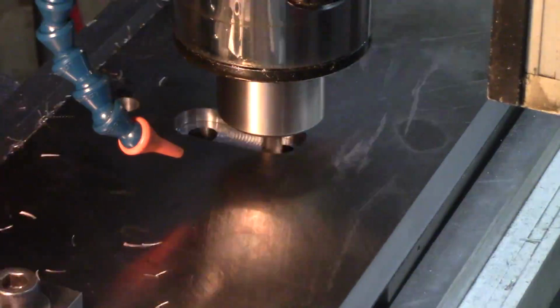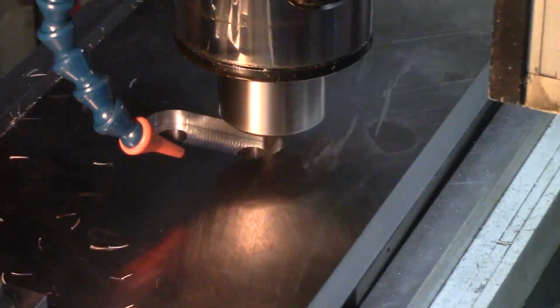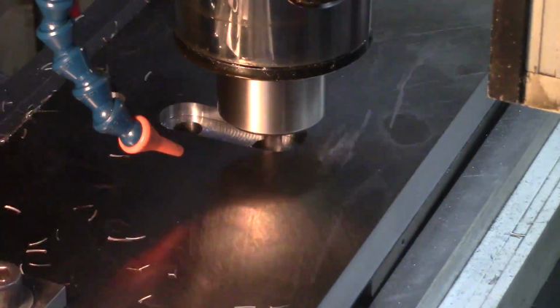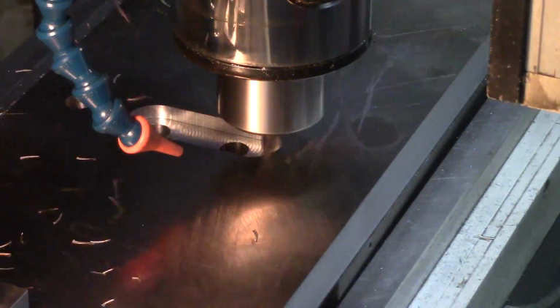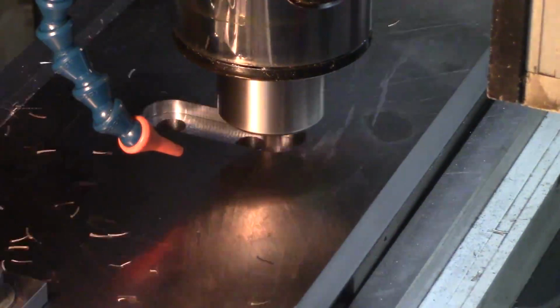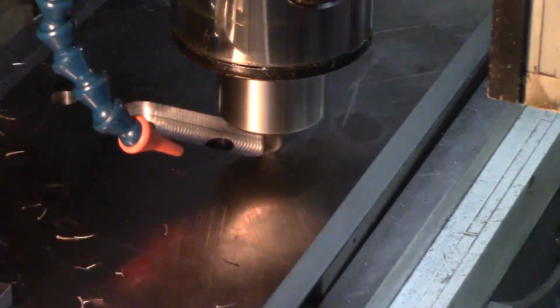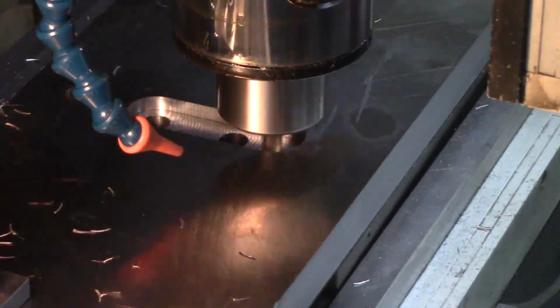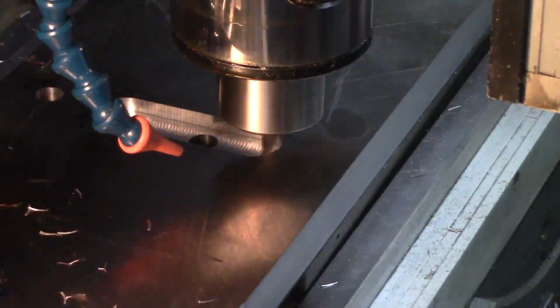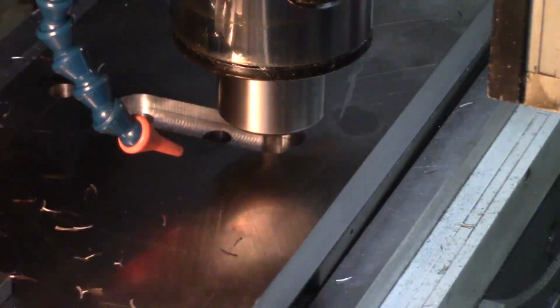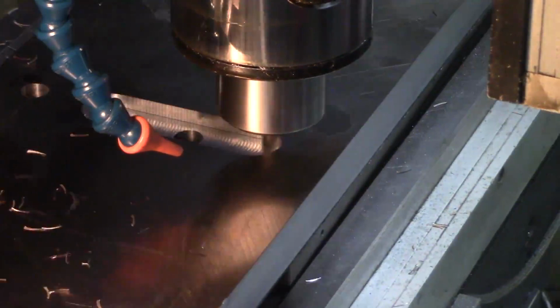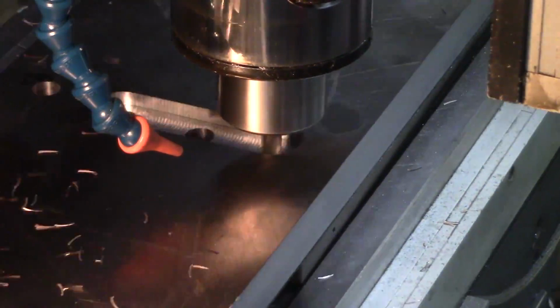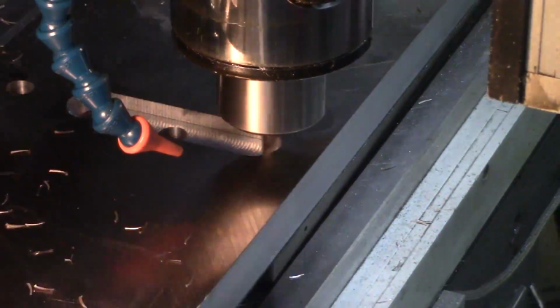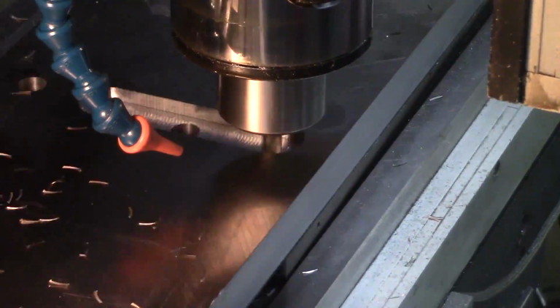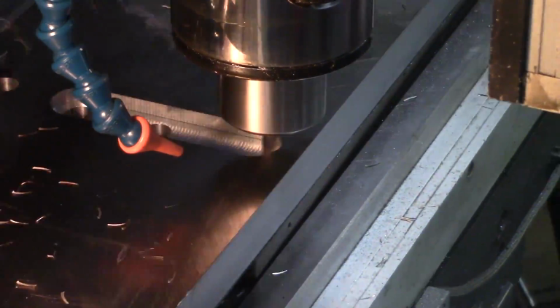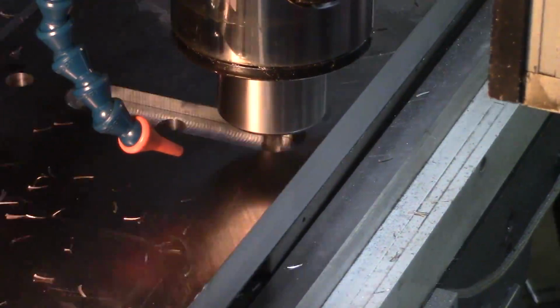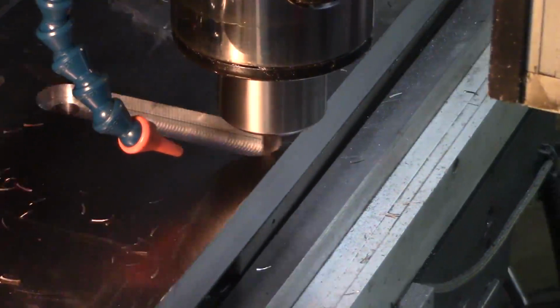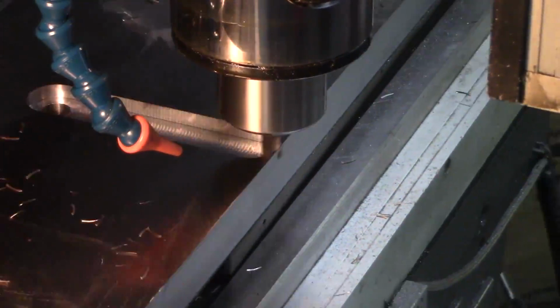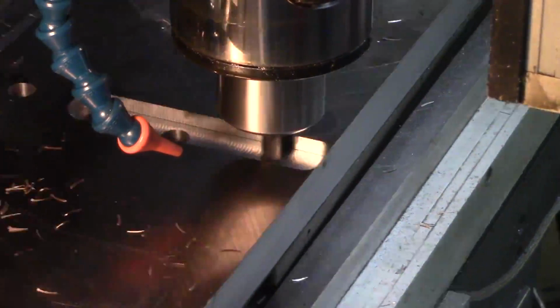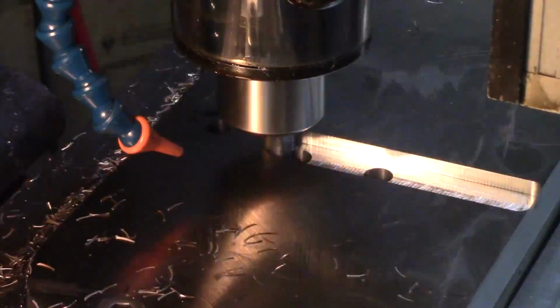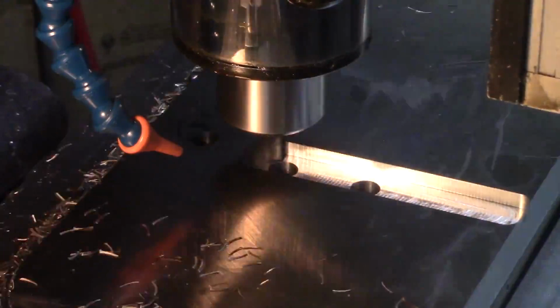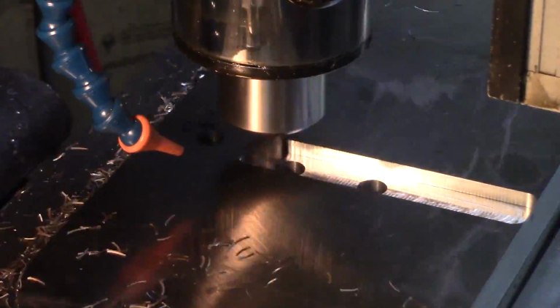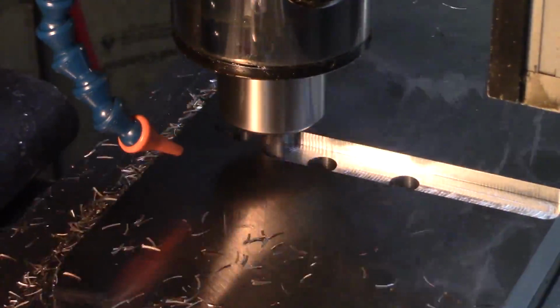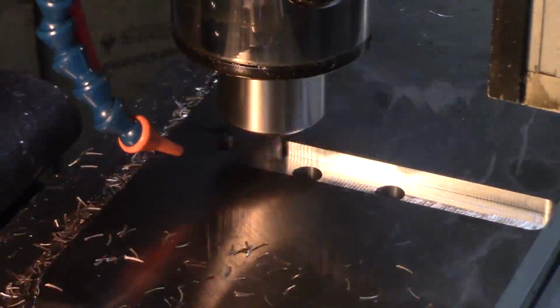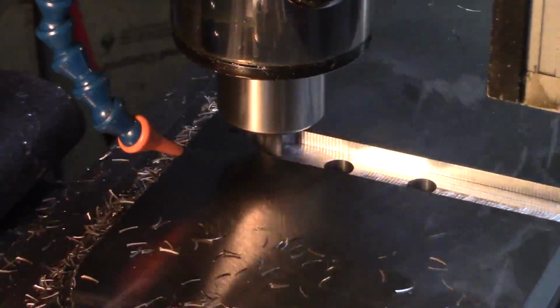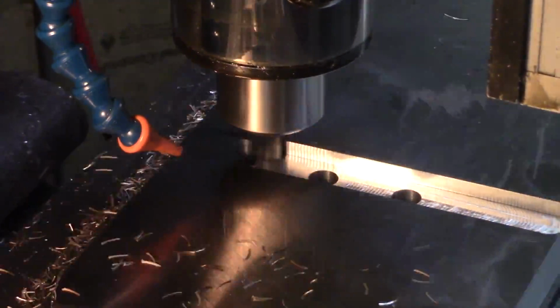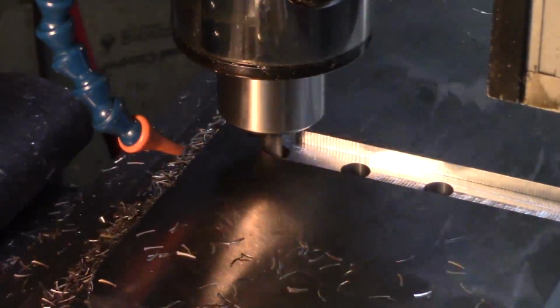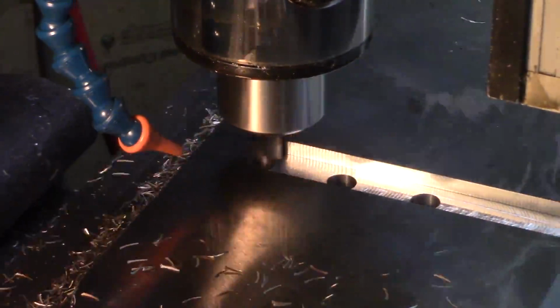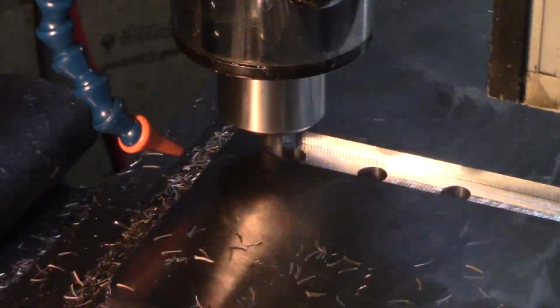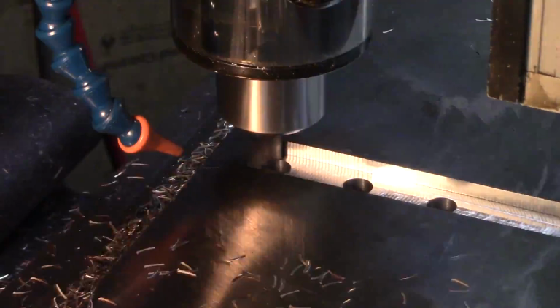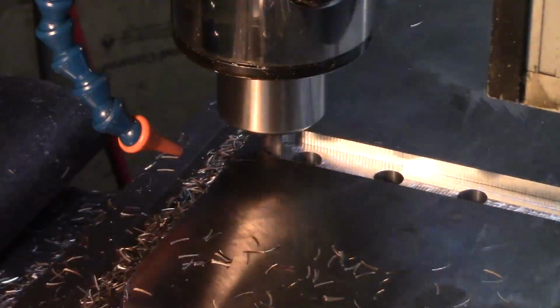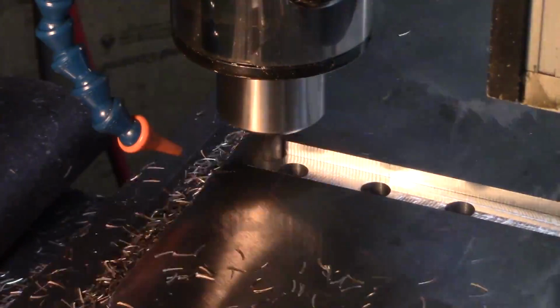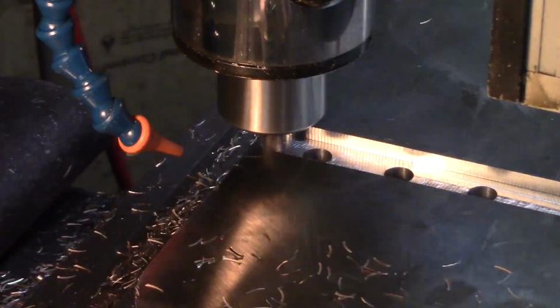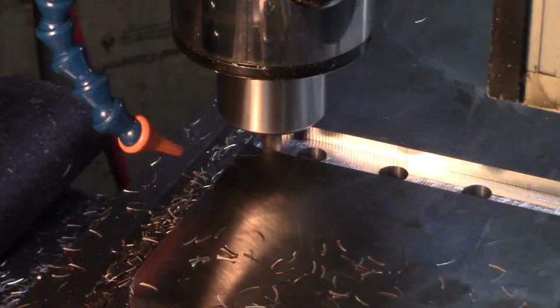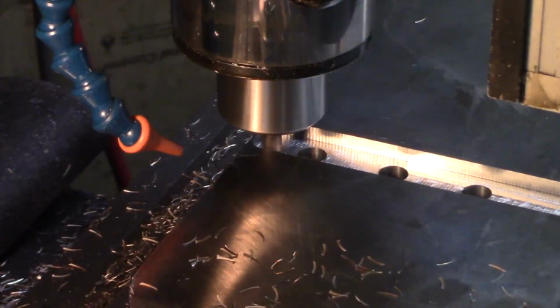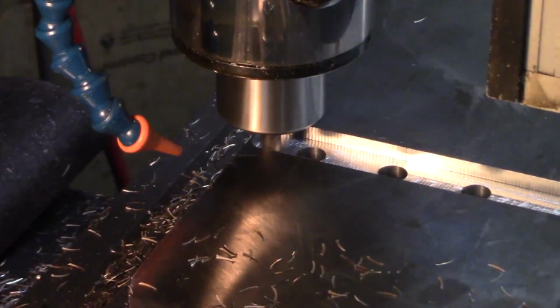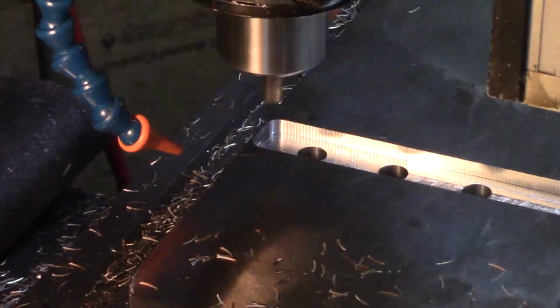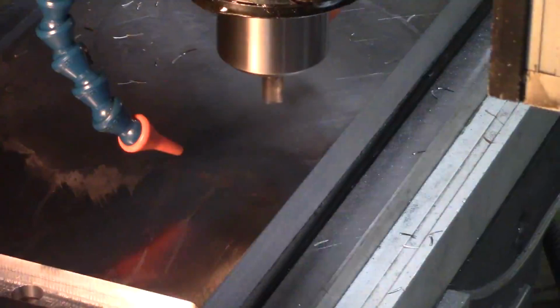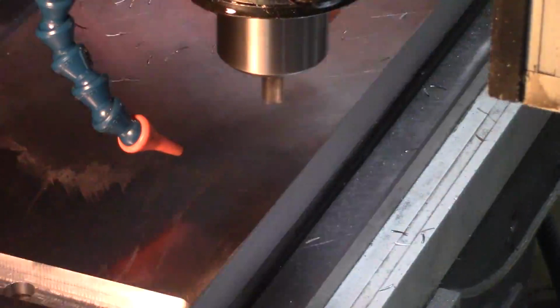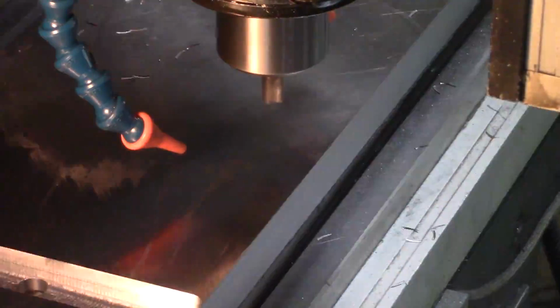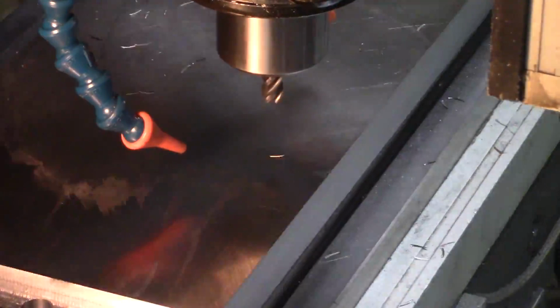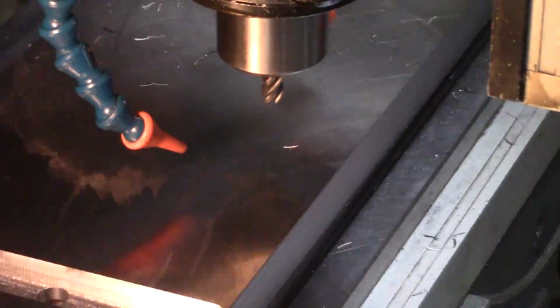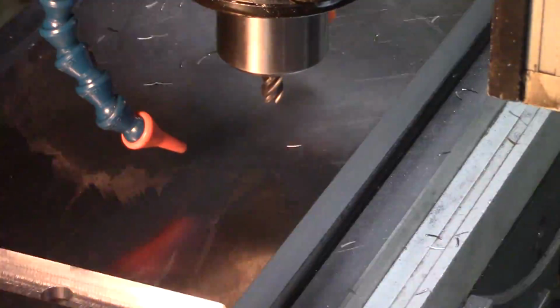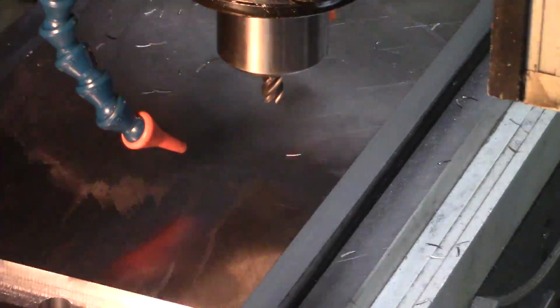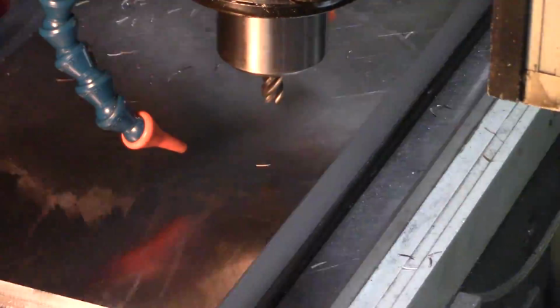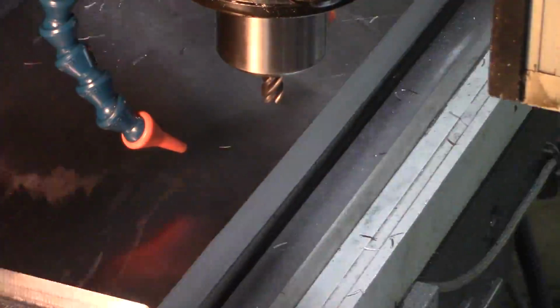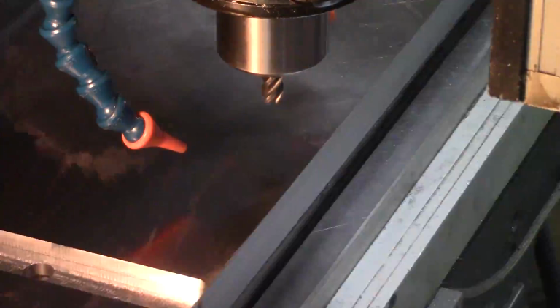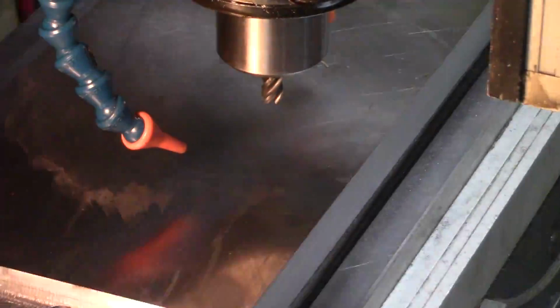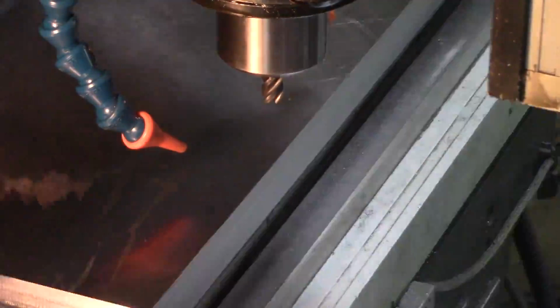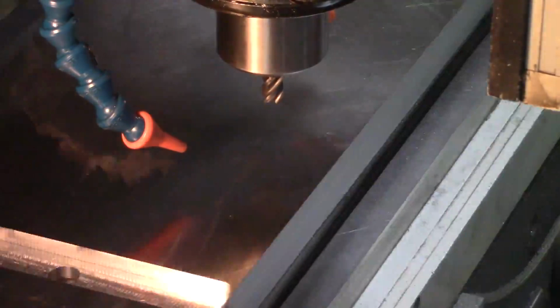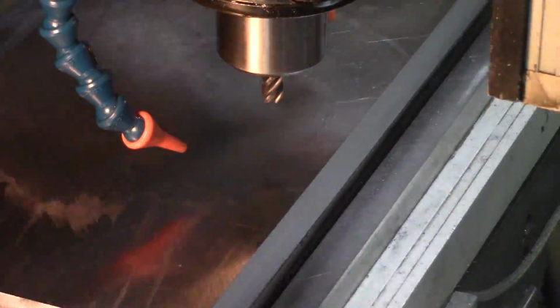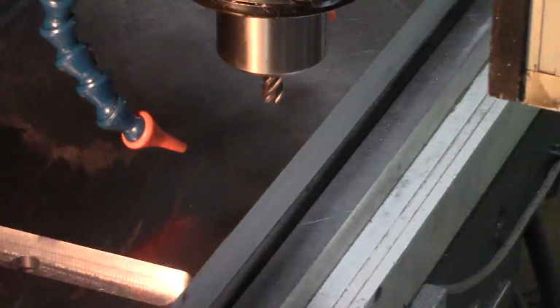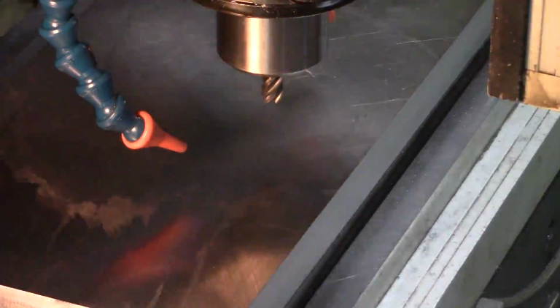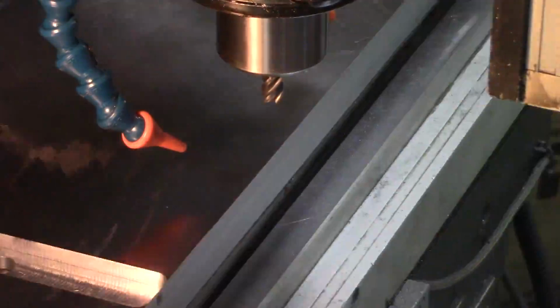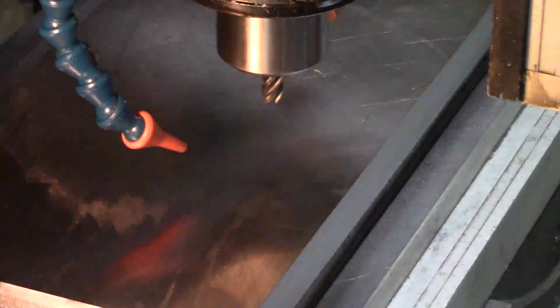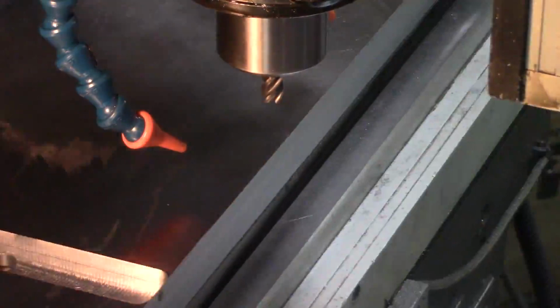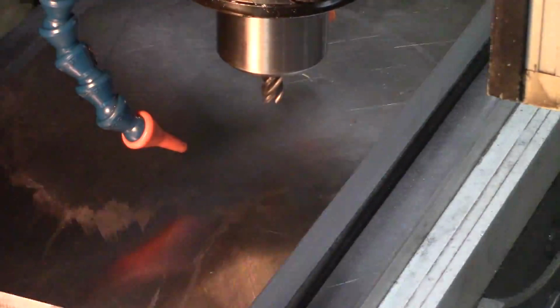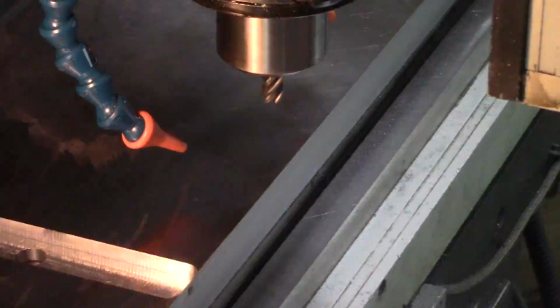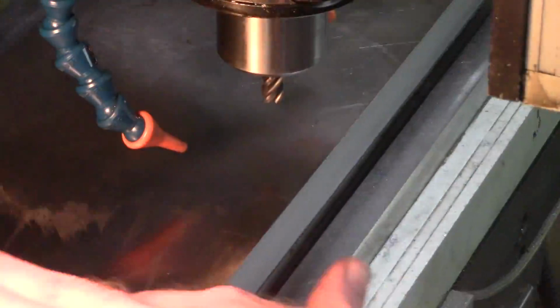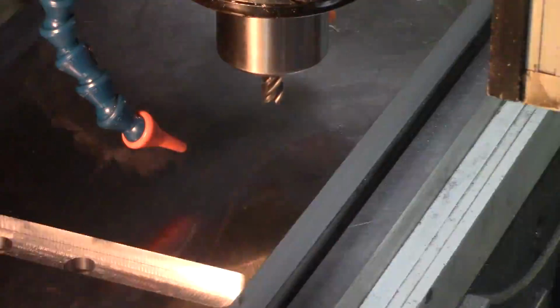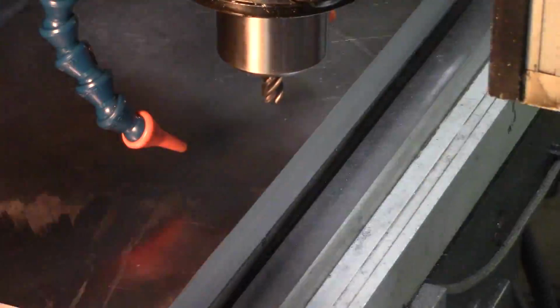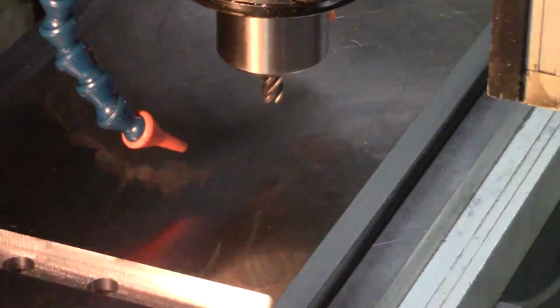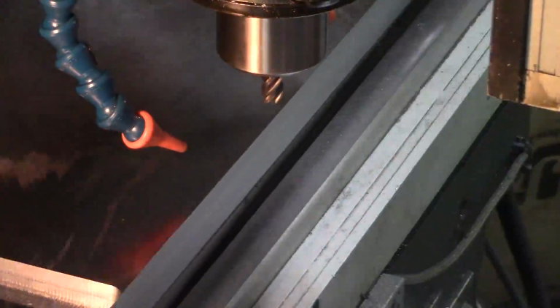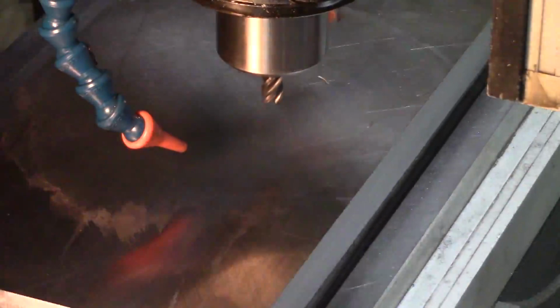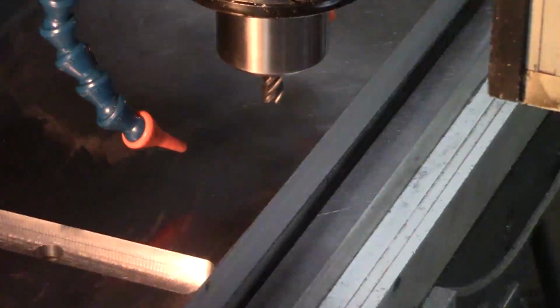I reused the same CAM from the last part so I just skipped that portion where it milled the pocket for the motor.